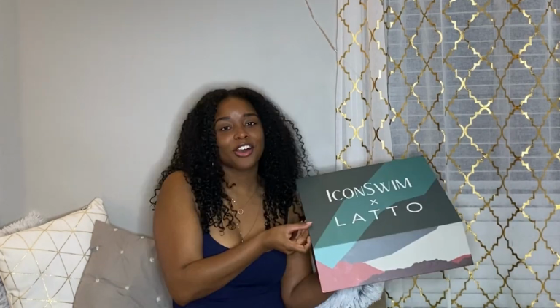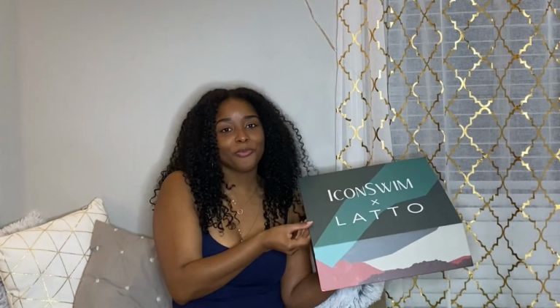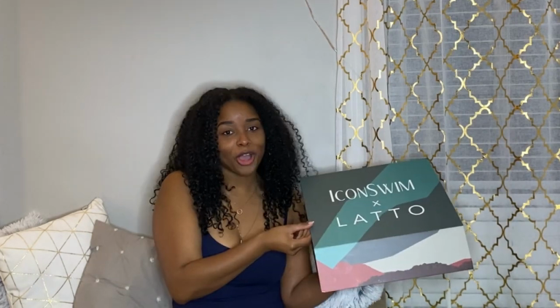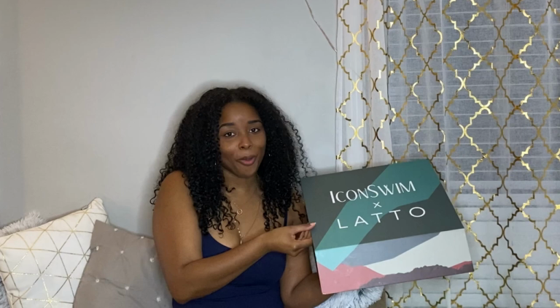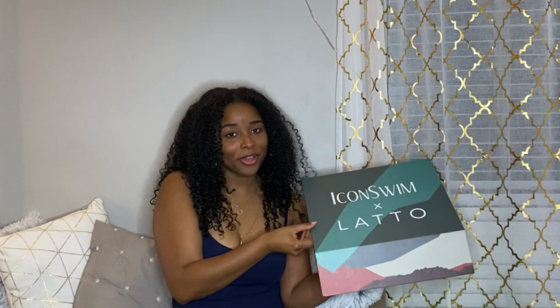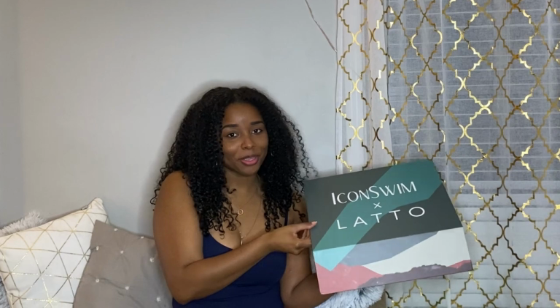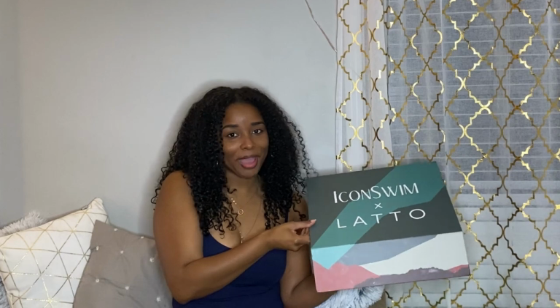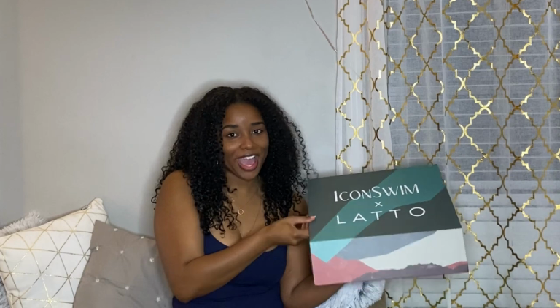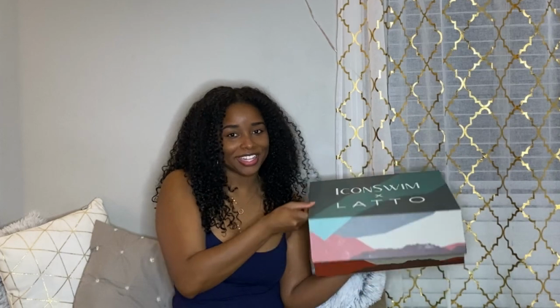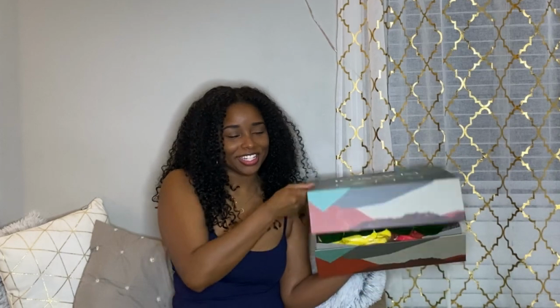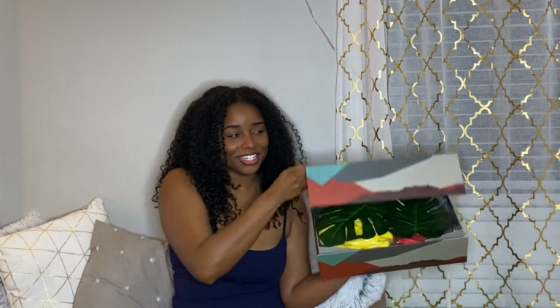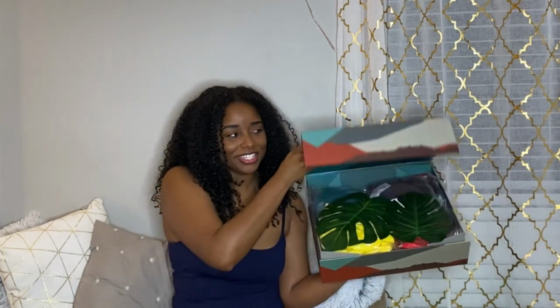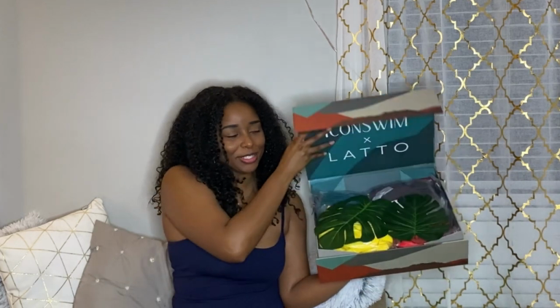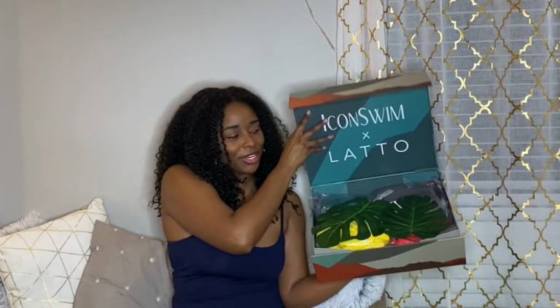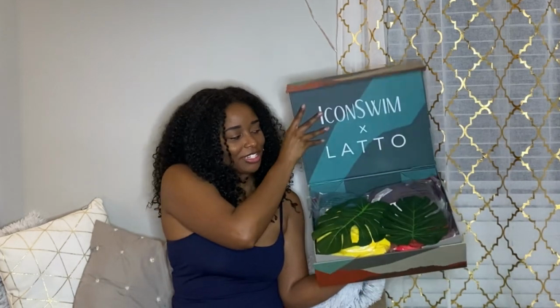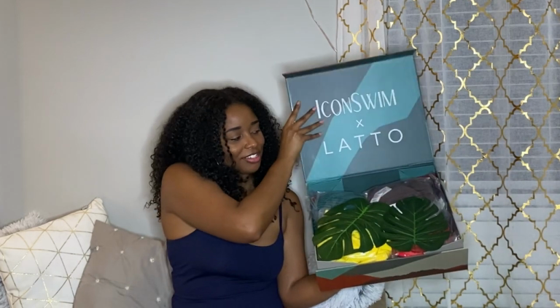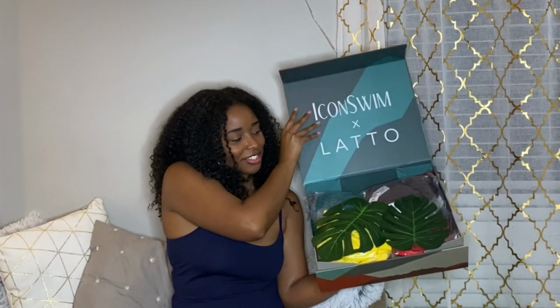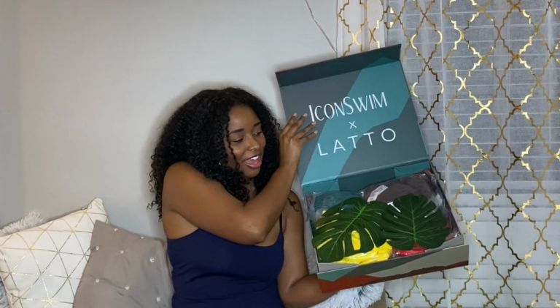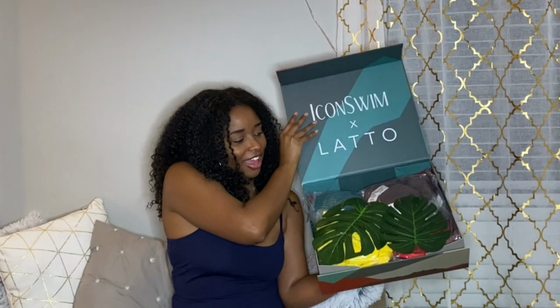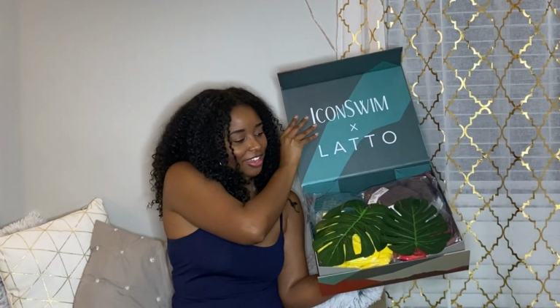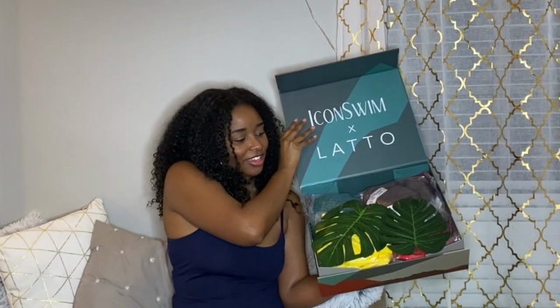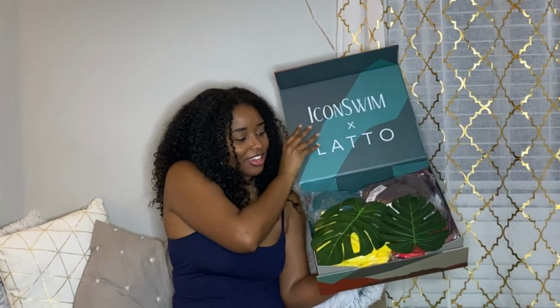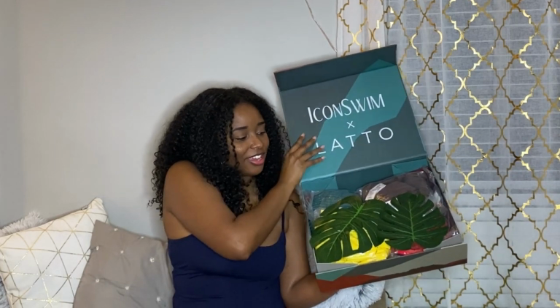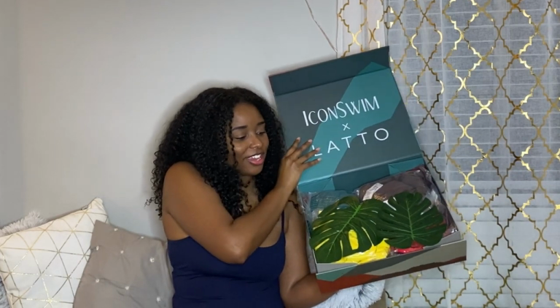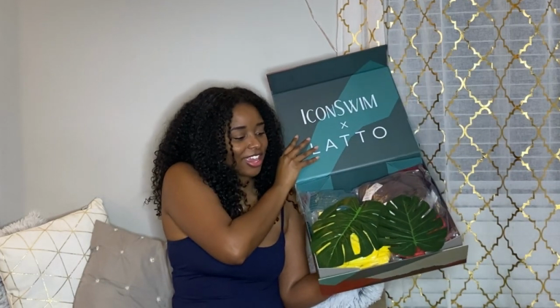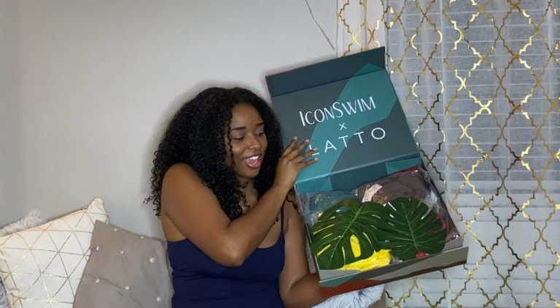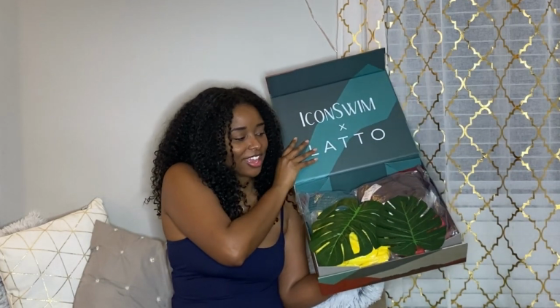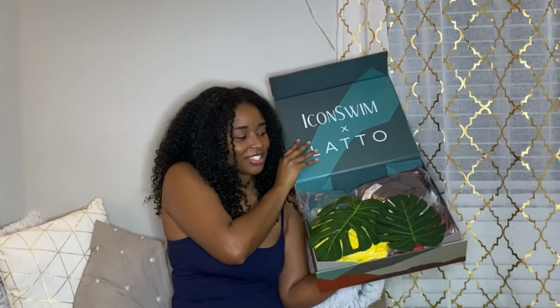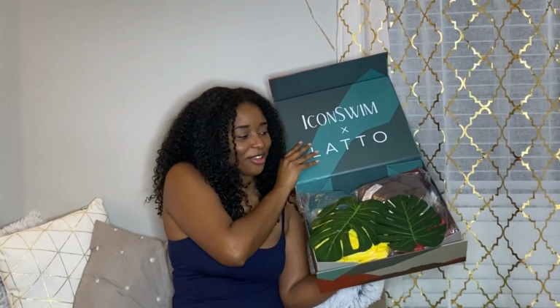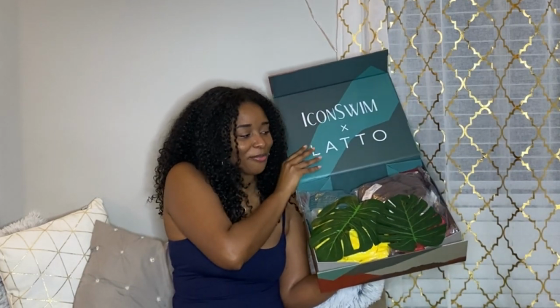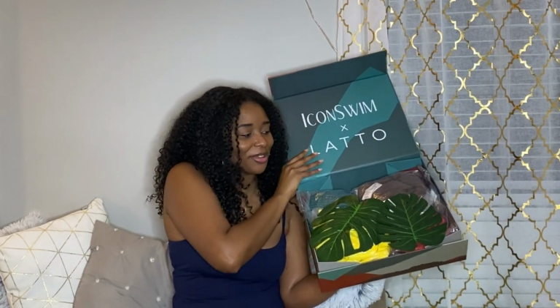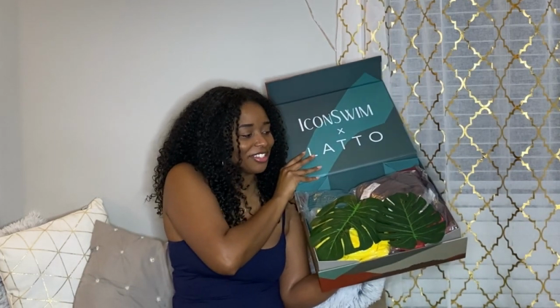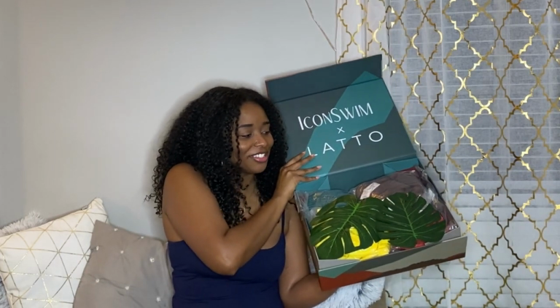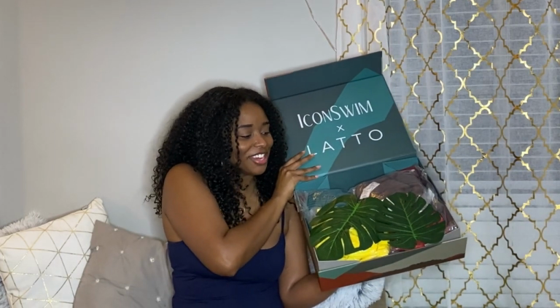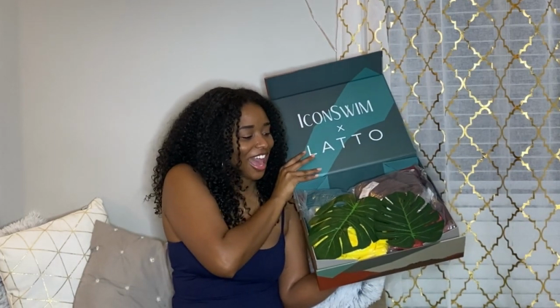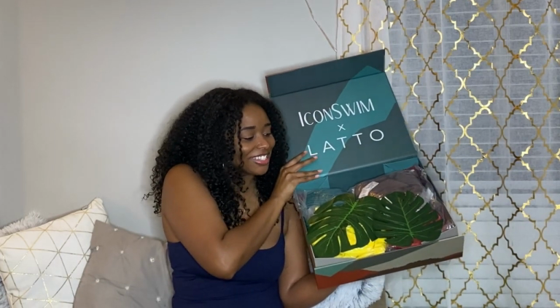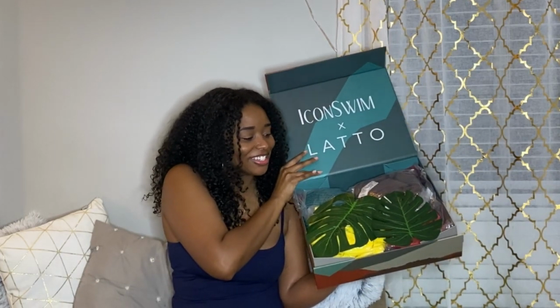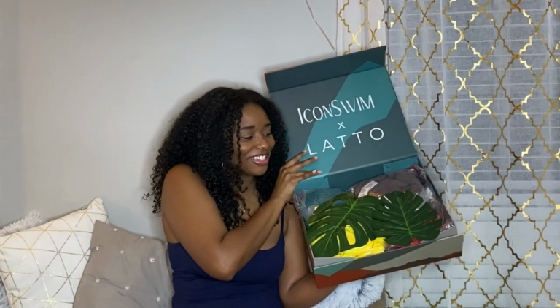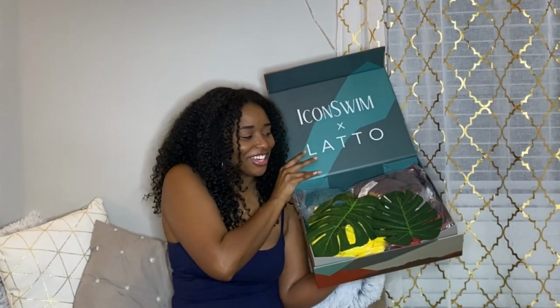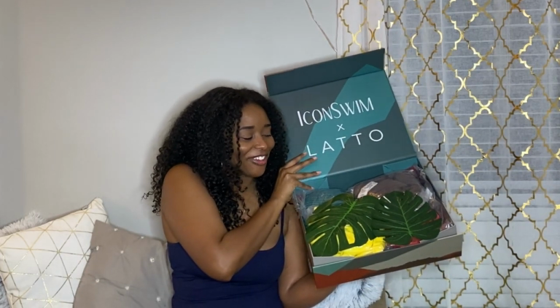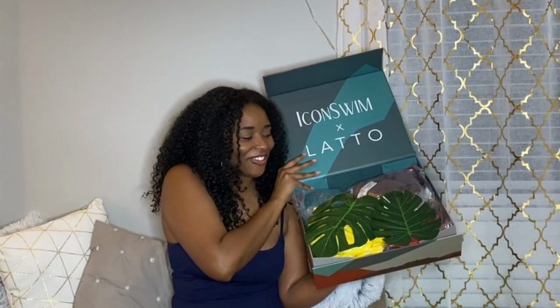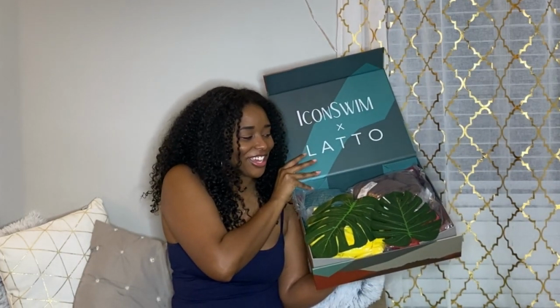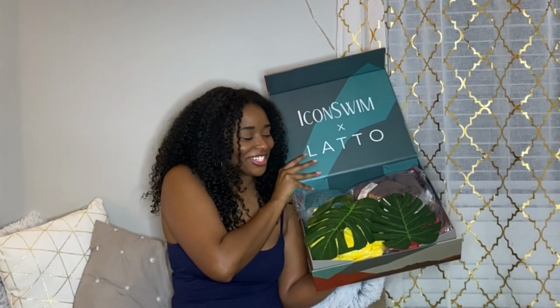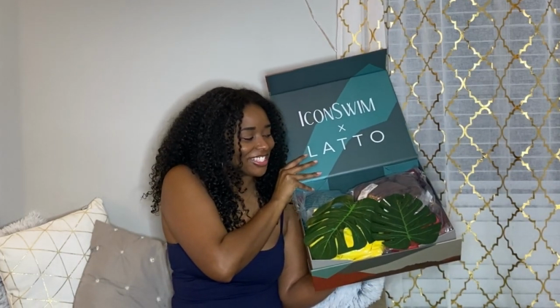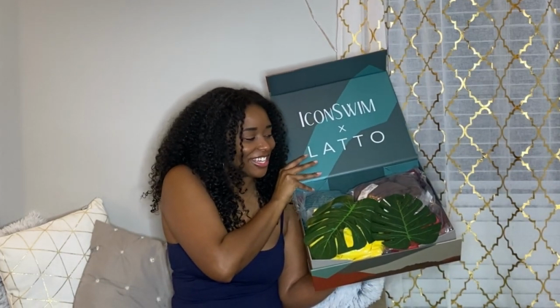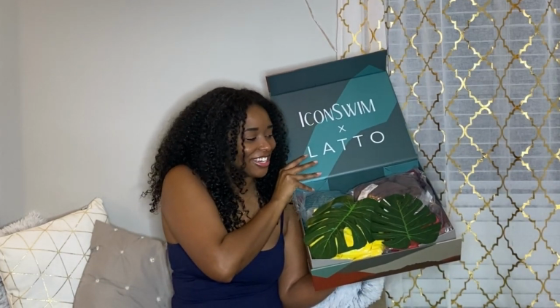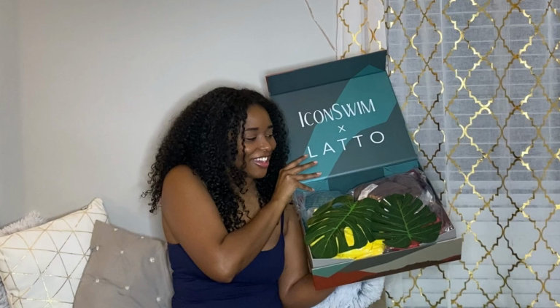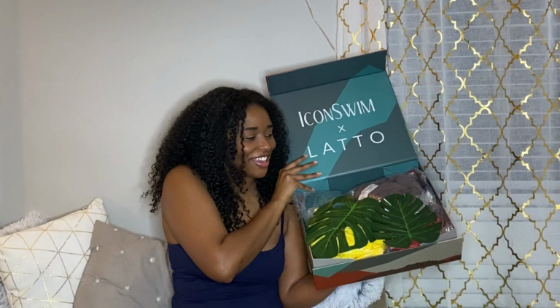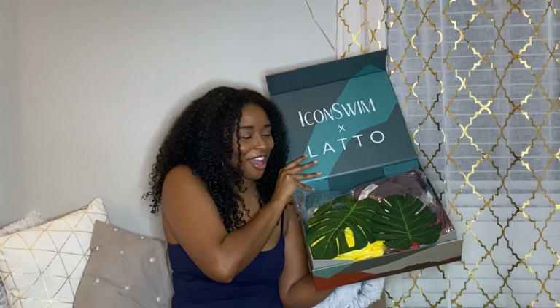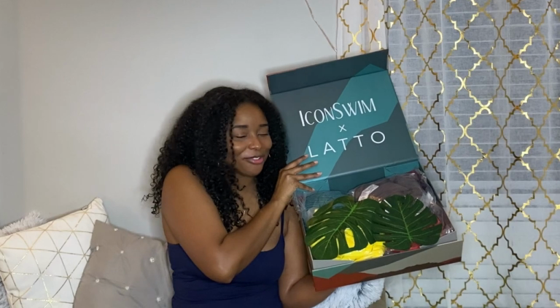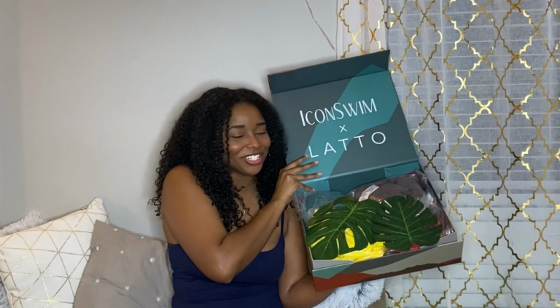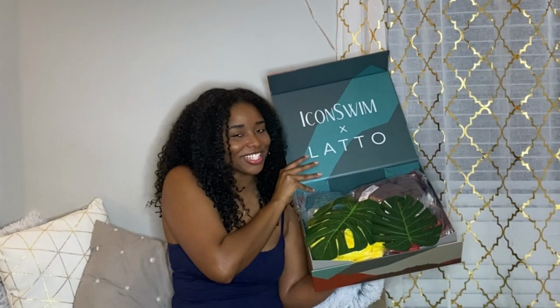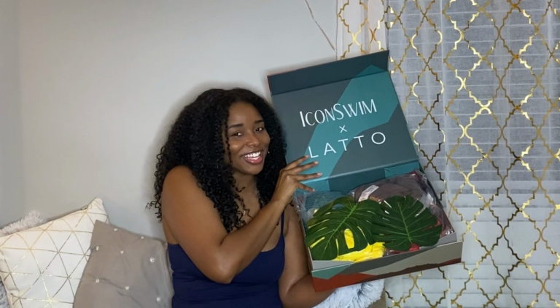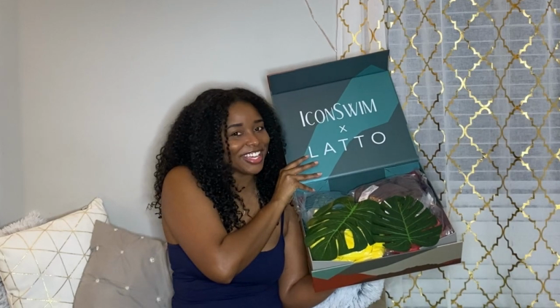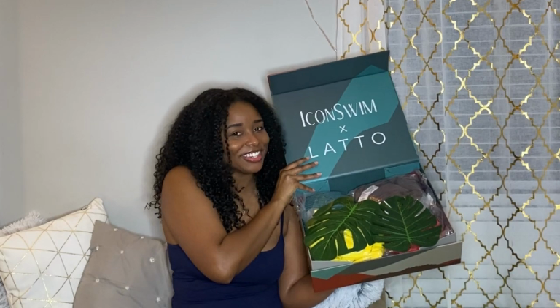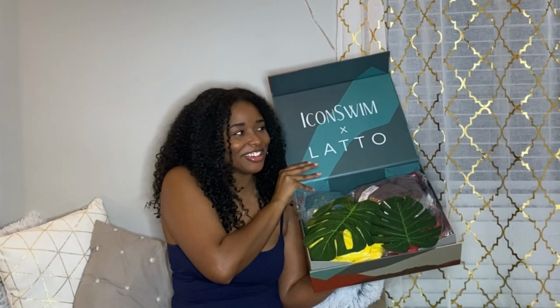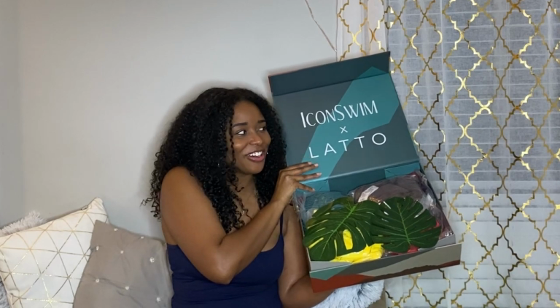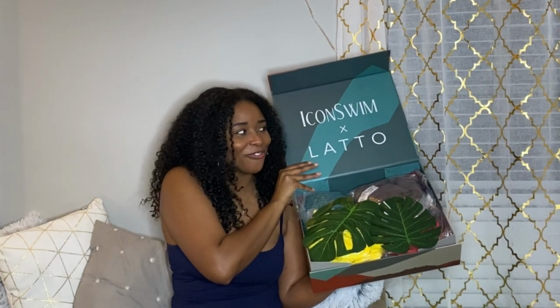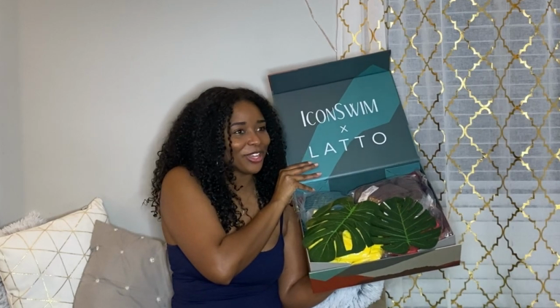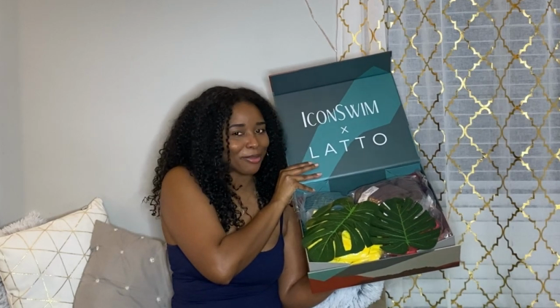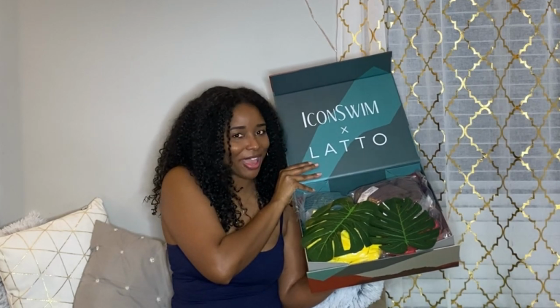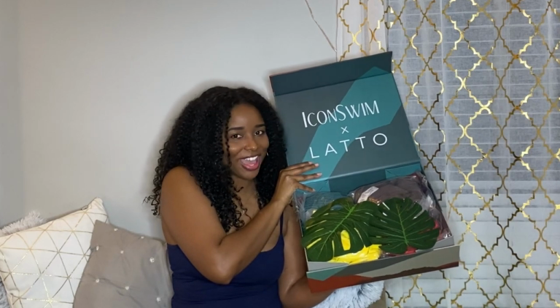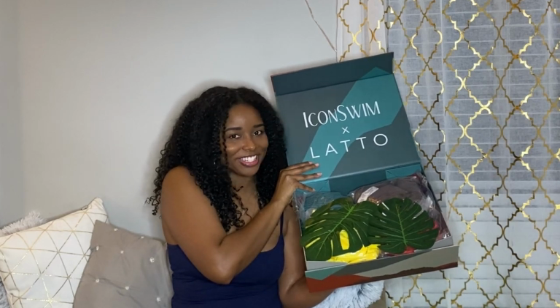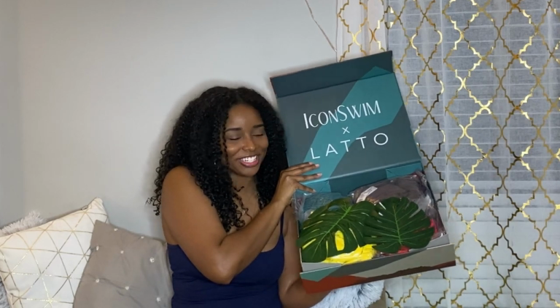So we opened up the packaging — this is what it looks like. It had some nice little decorations in there and I was just in love with the packaging.